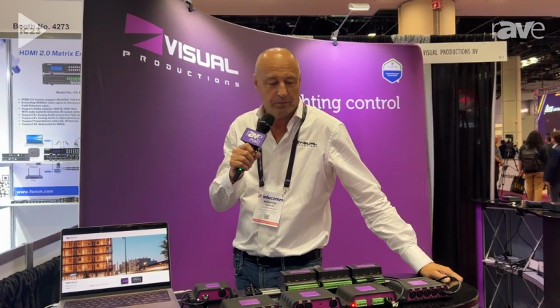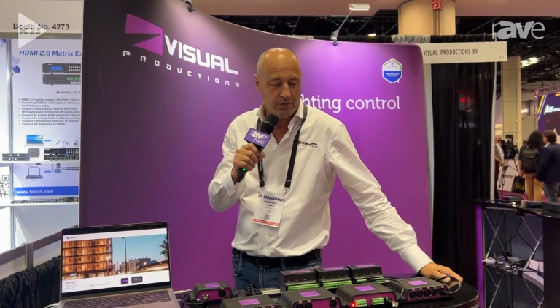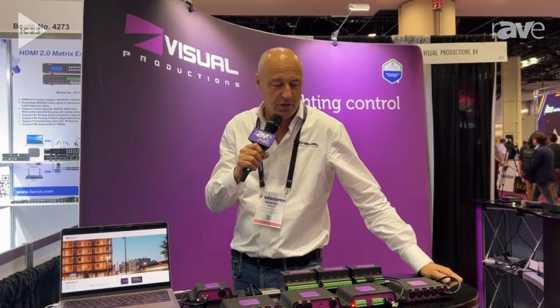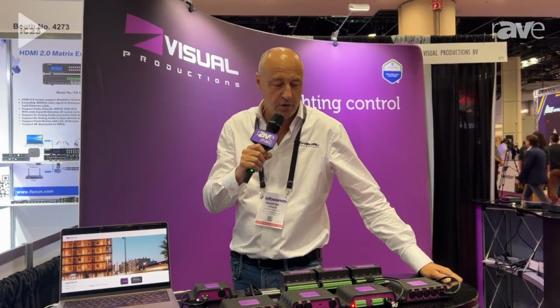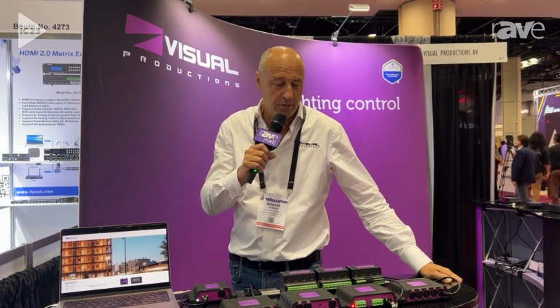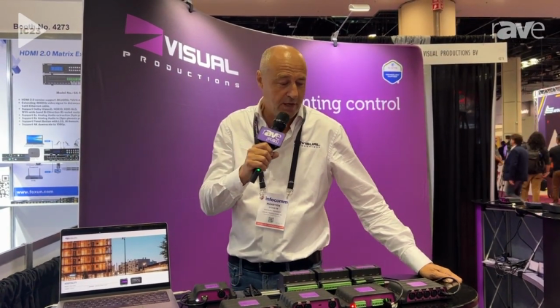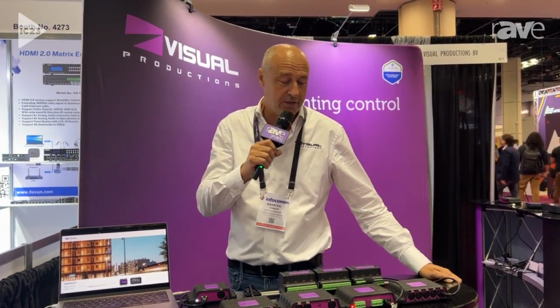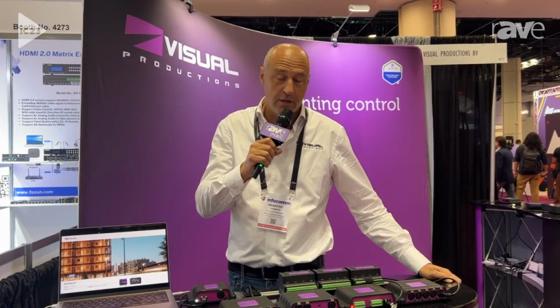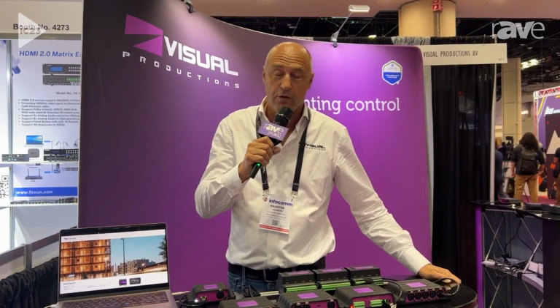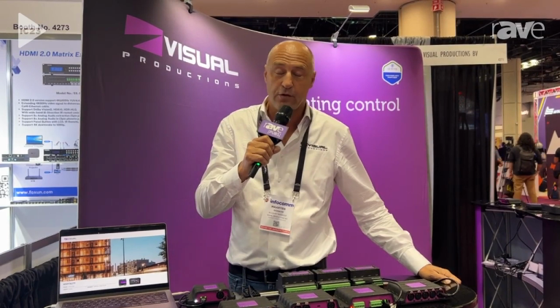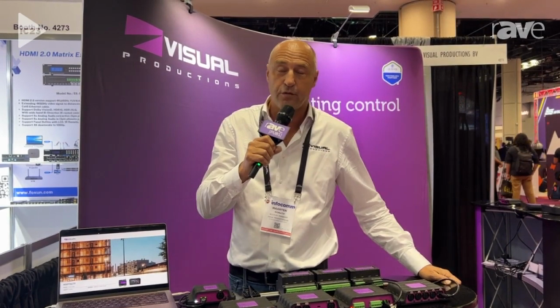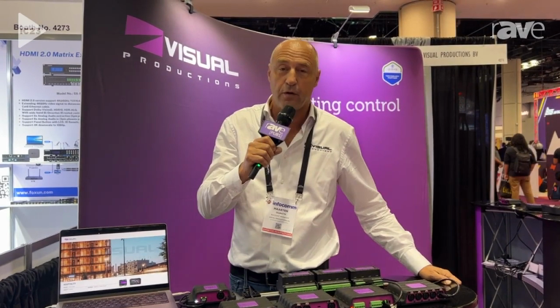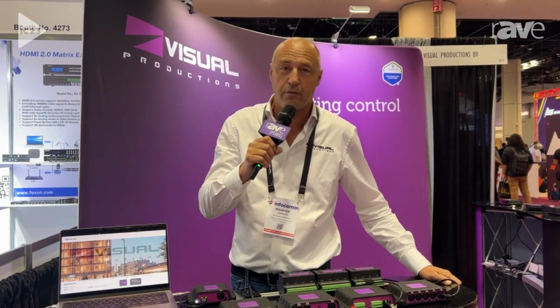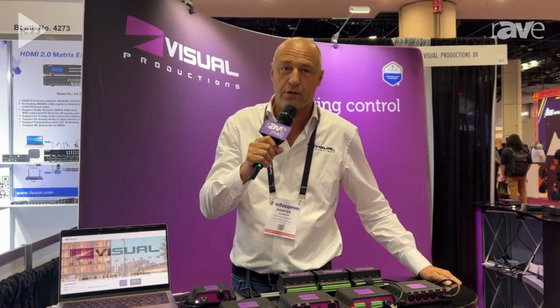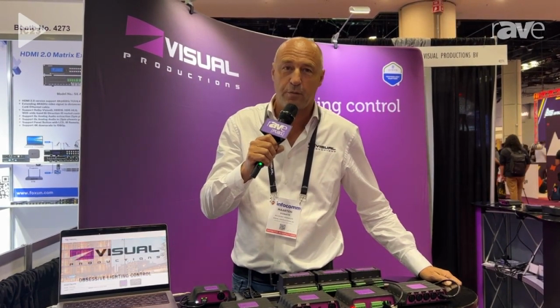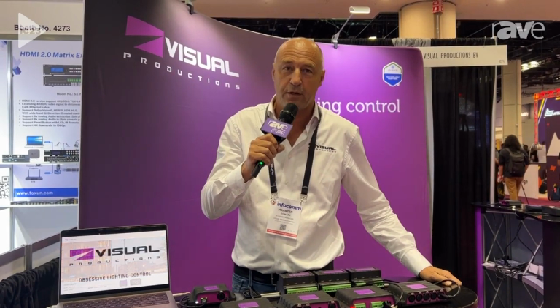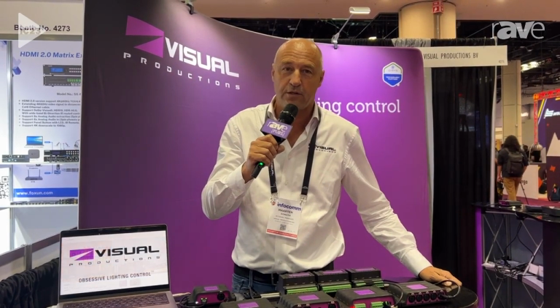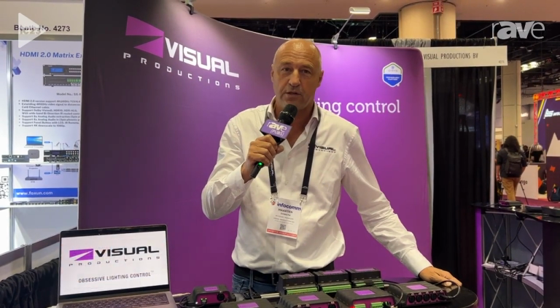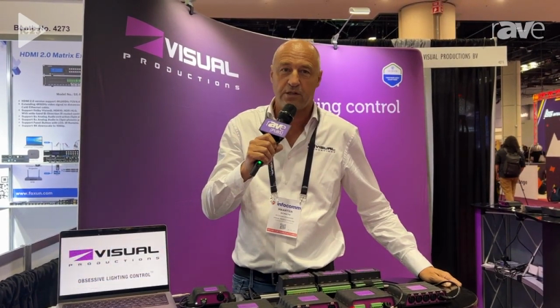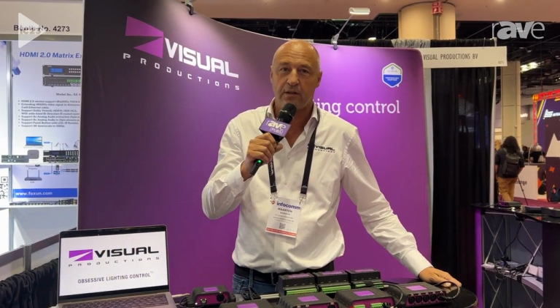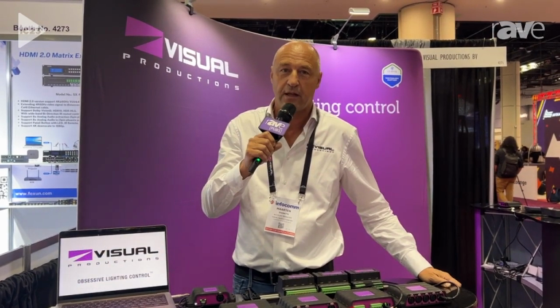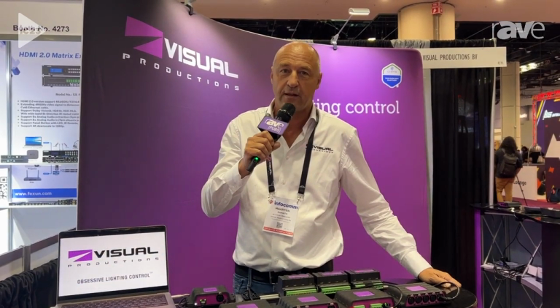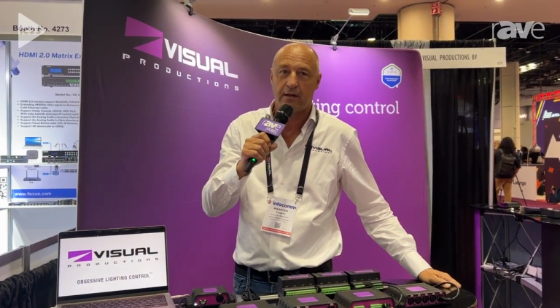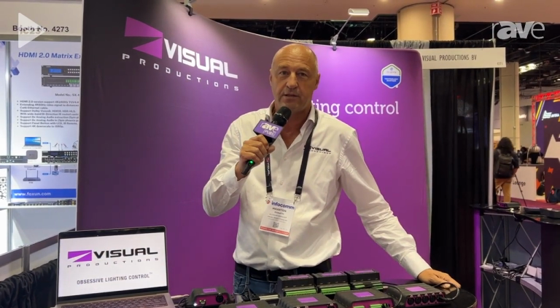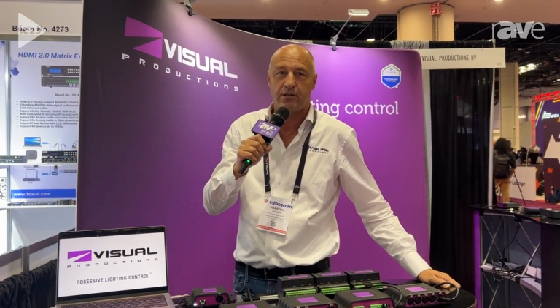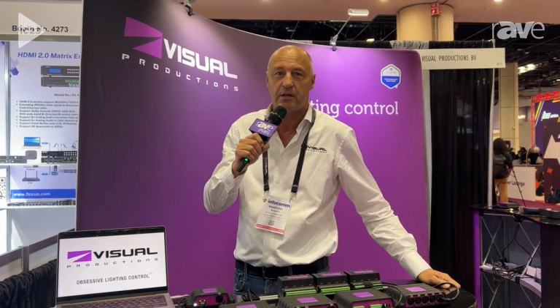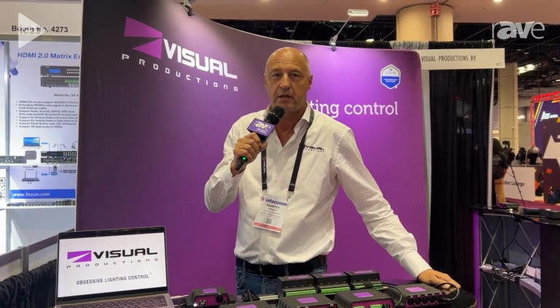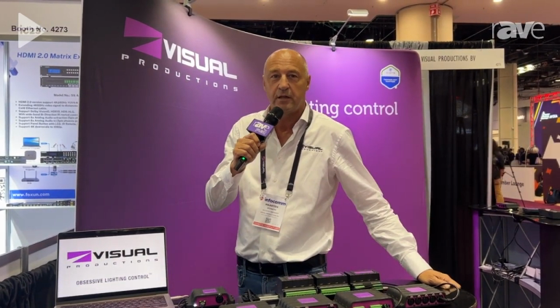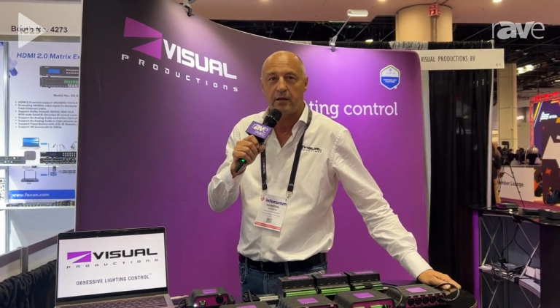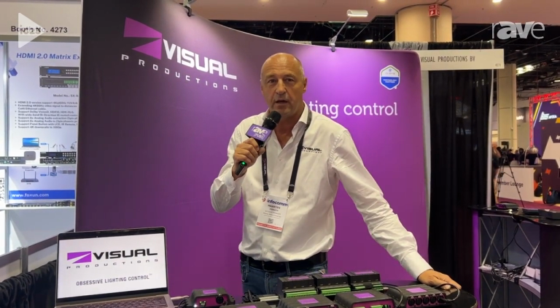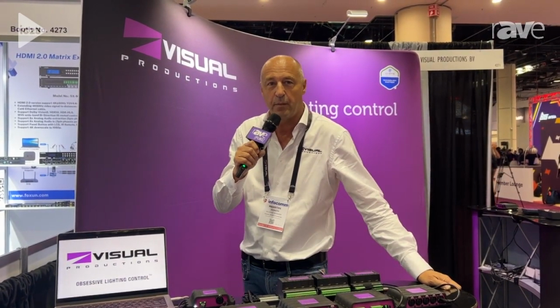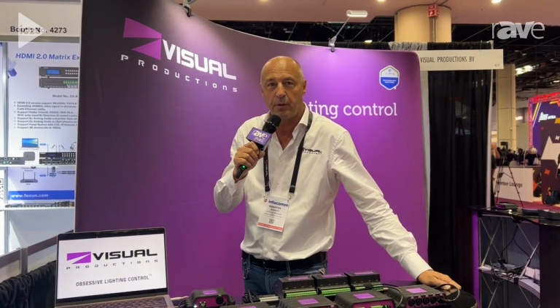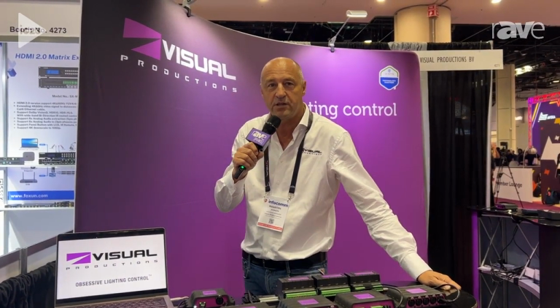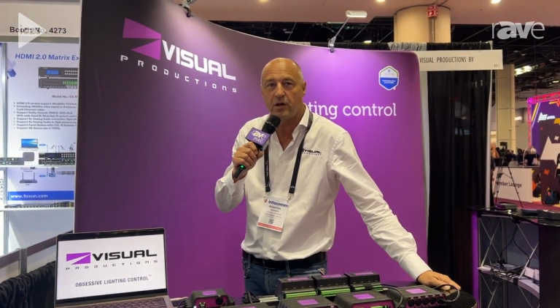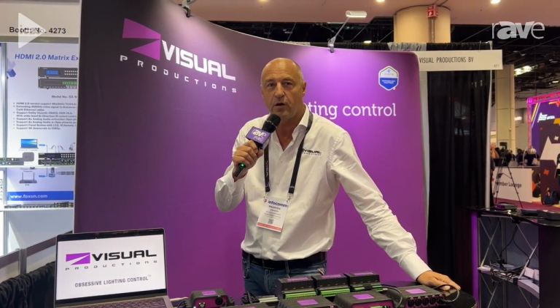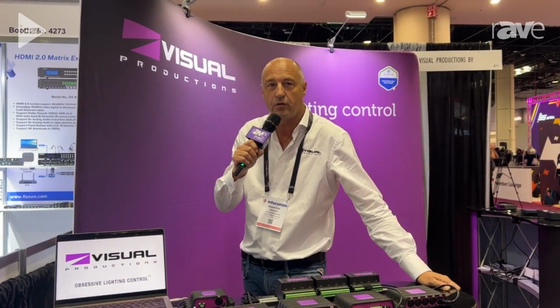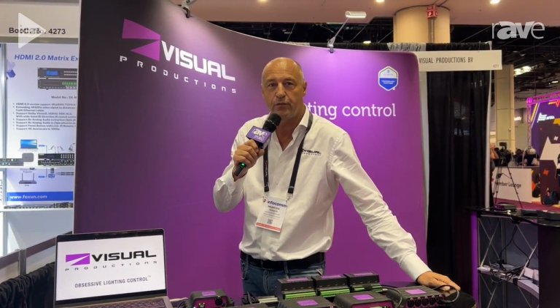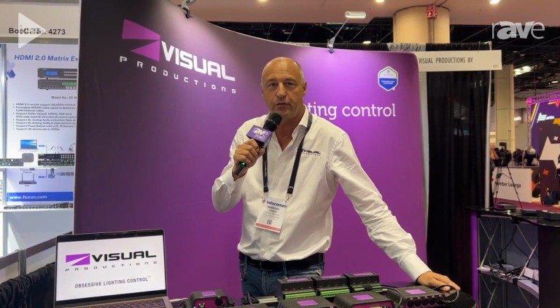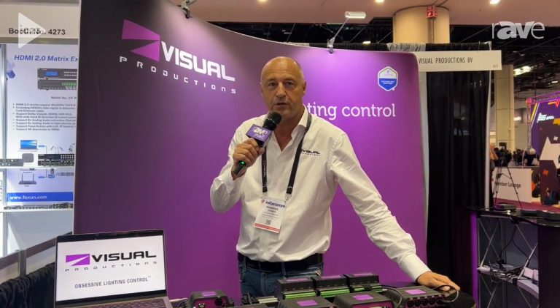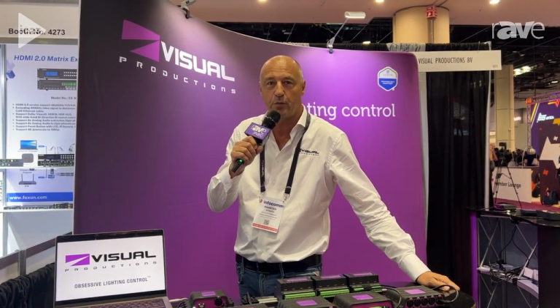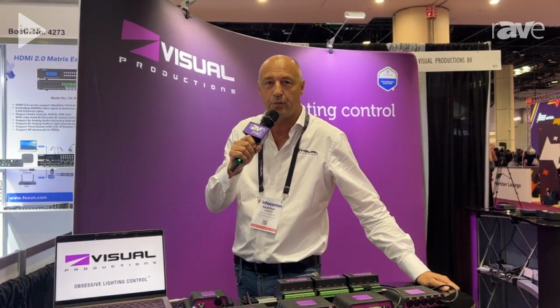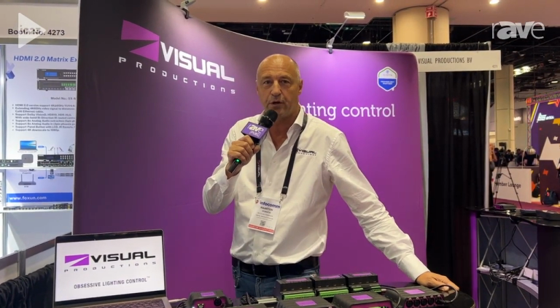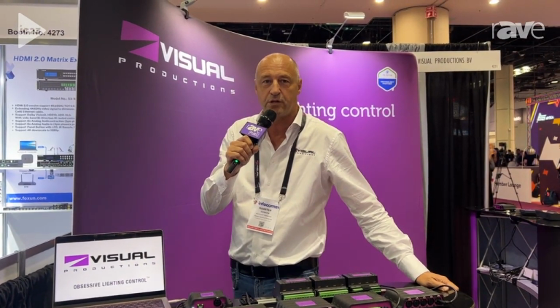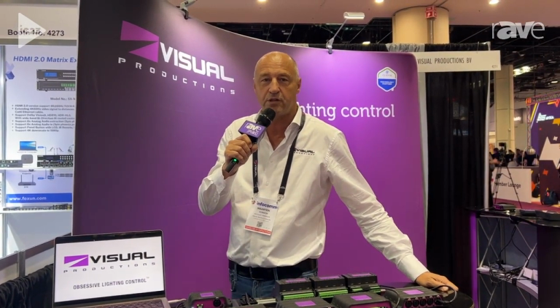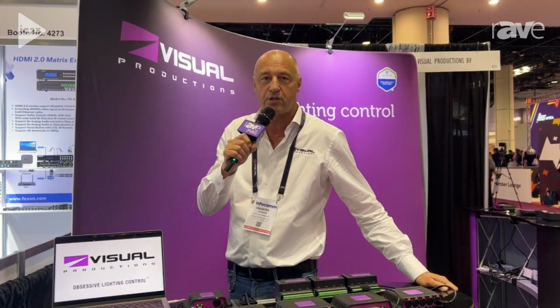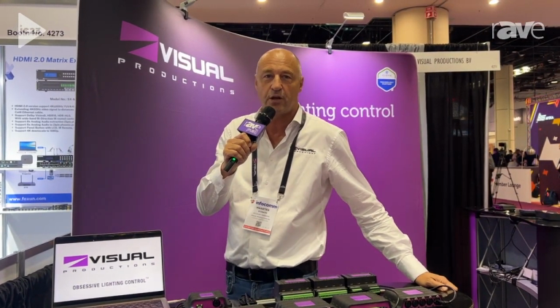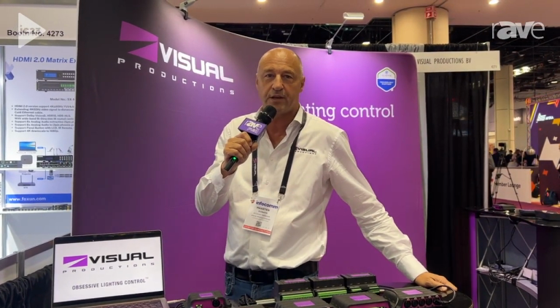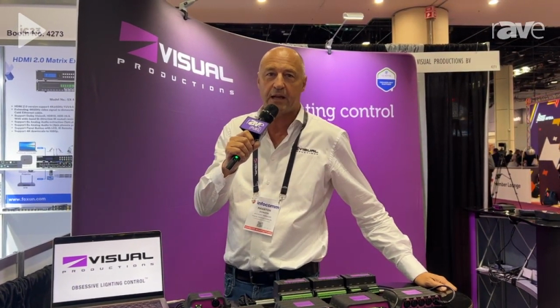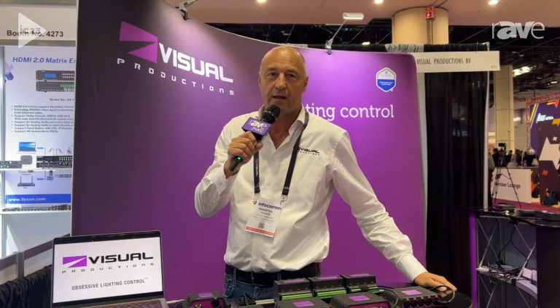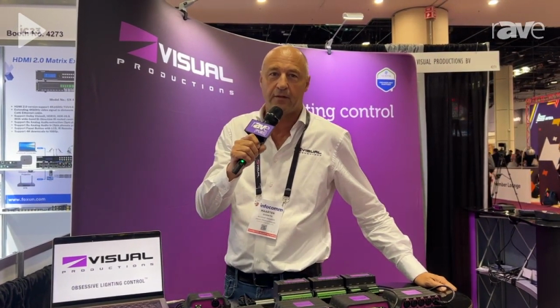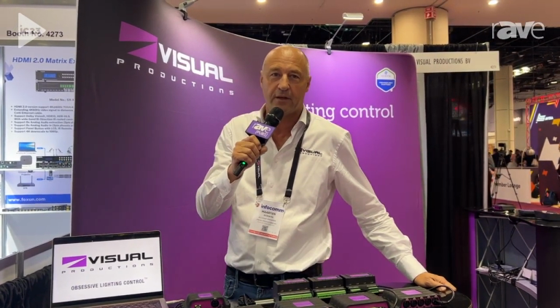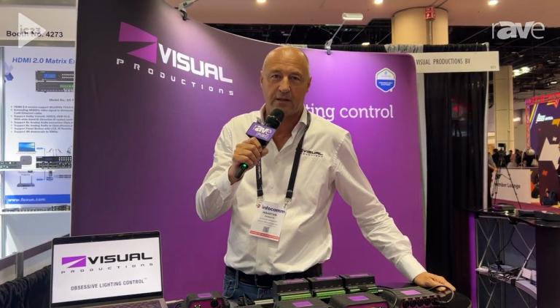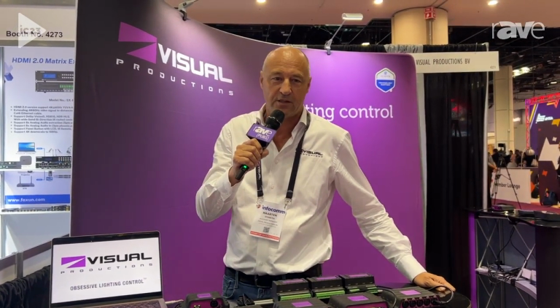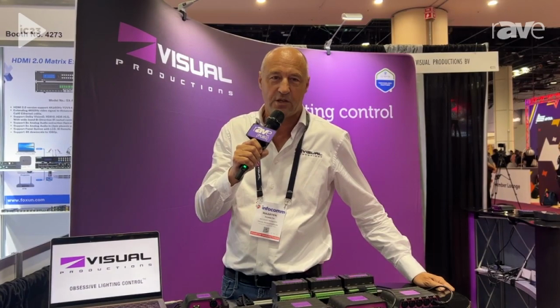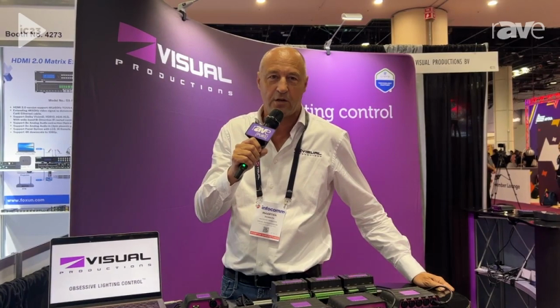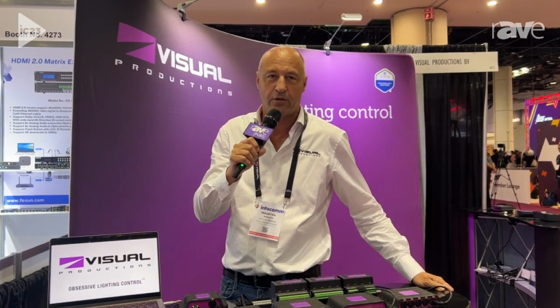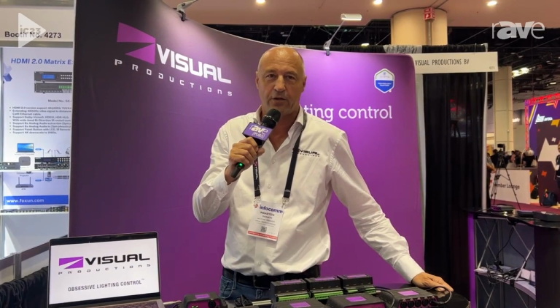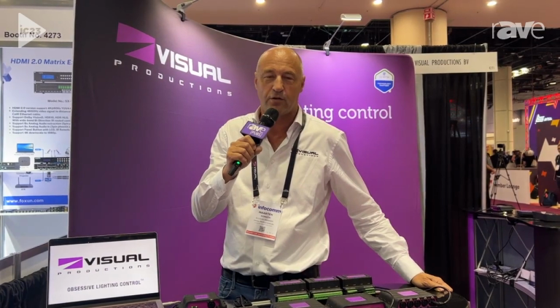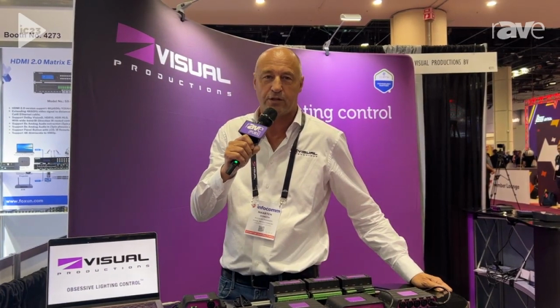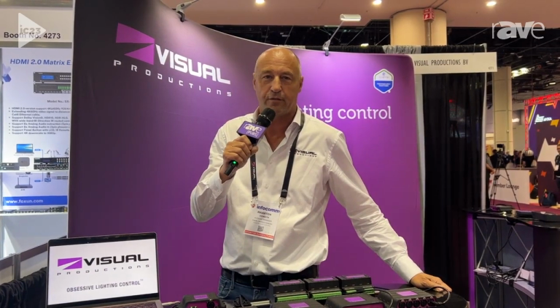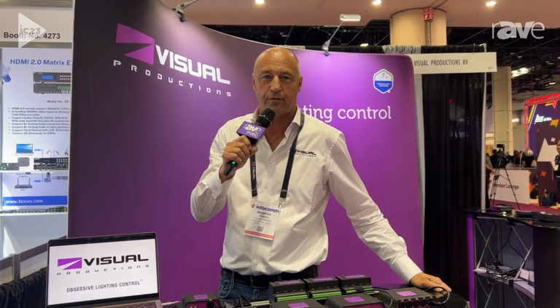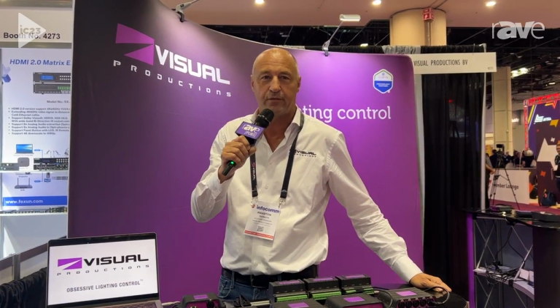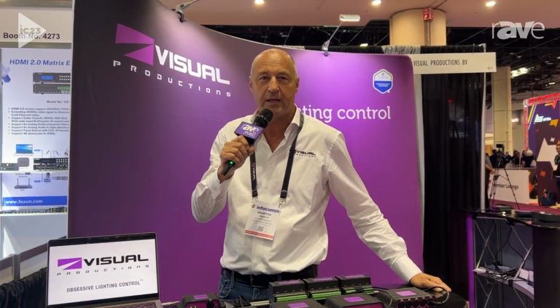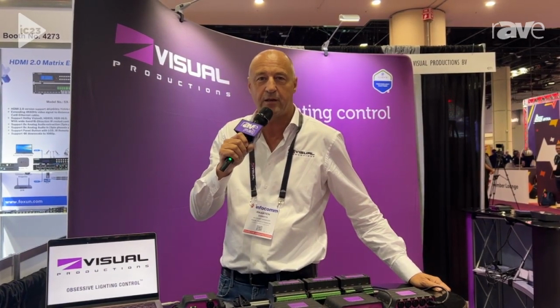So that's the news from Visual Productions in the Netherlands. Please go to visualproductions.nl and see all the new stuff. Thank you.